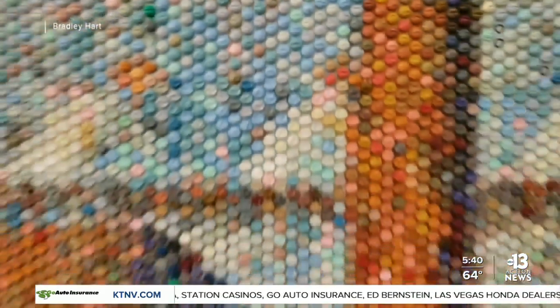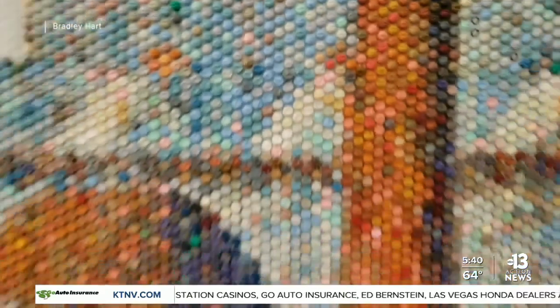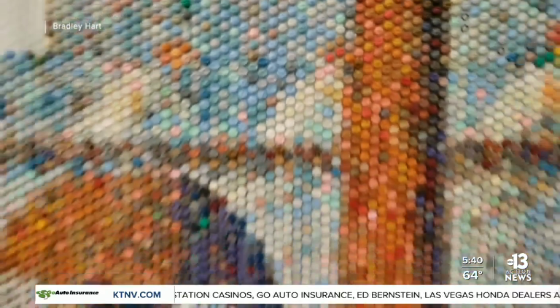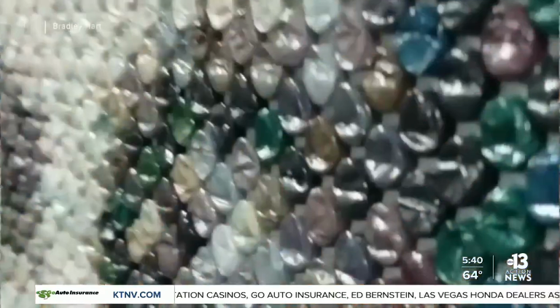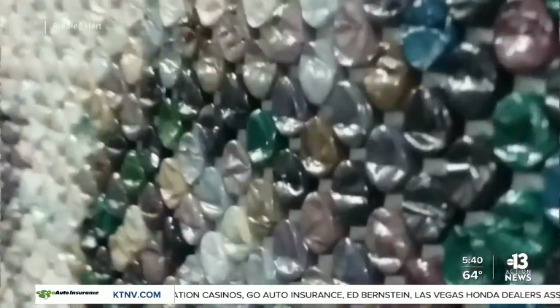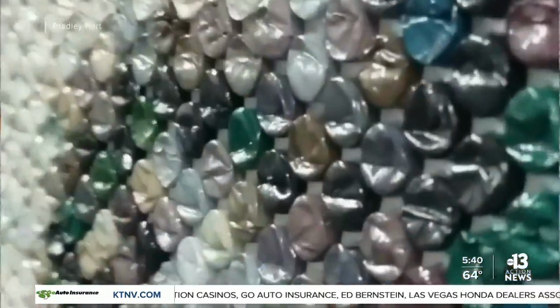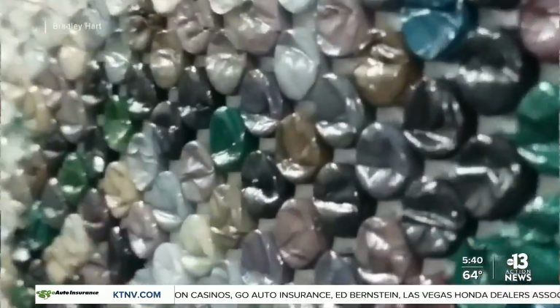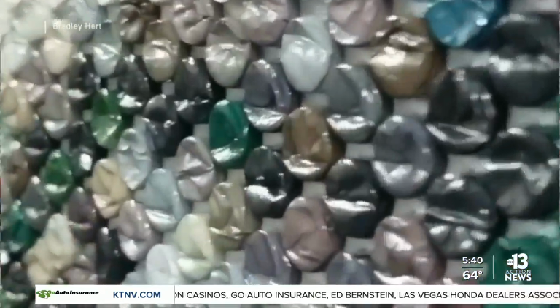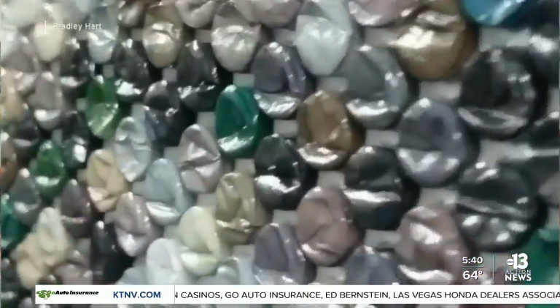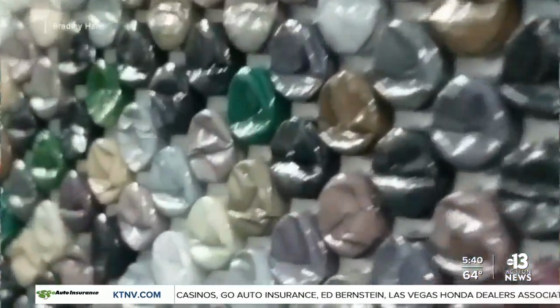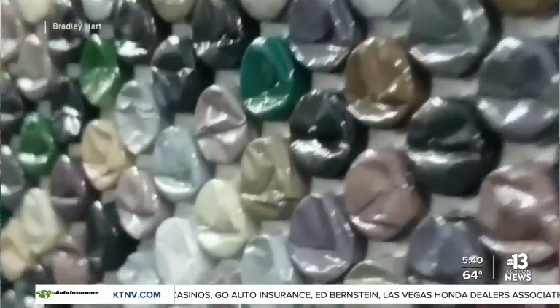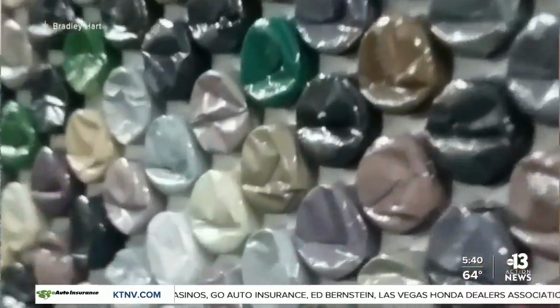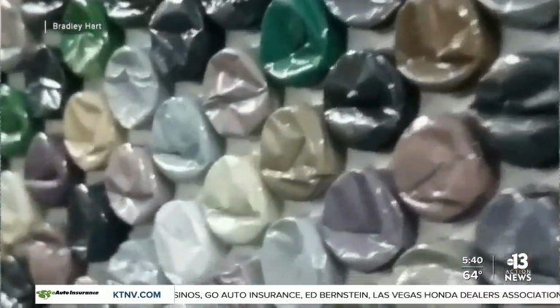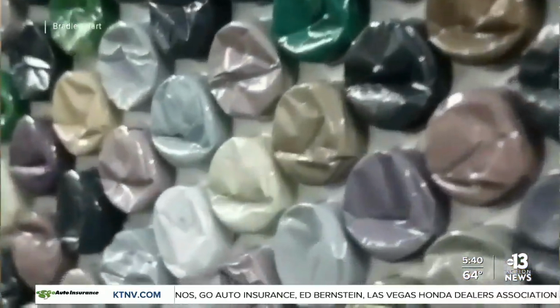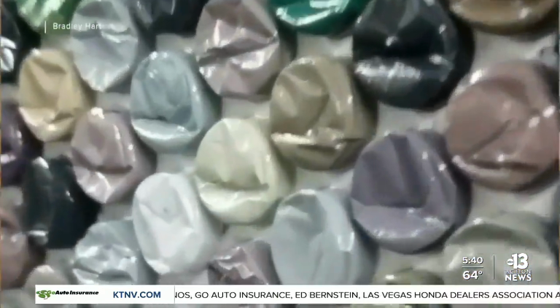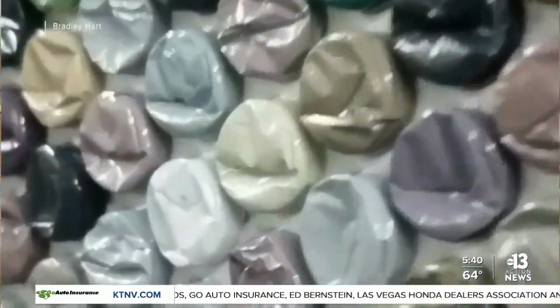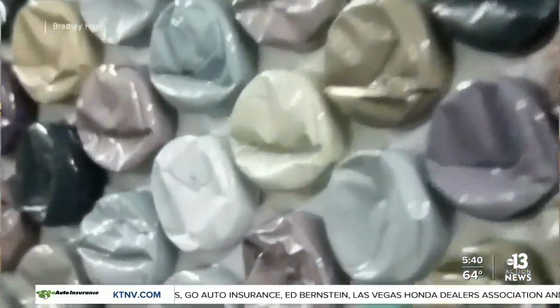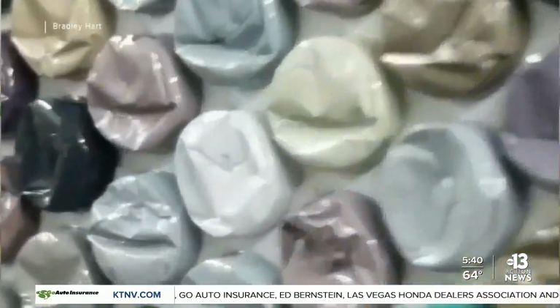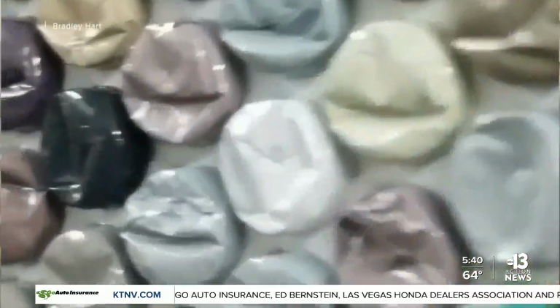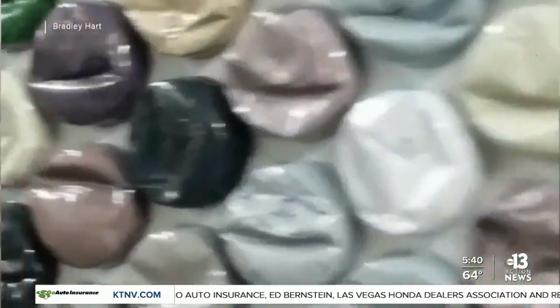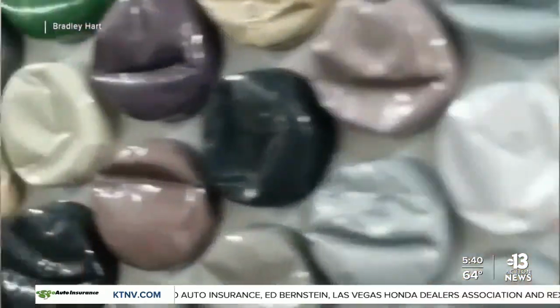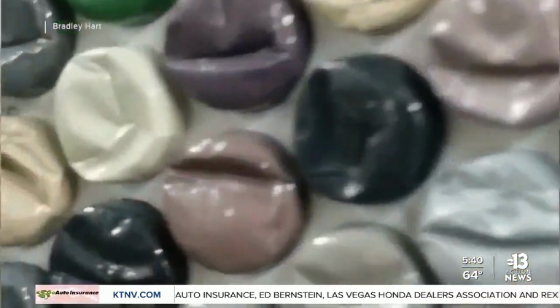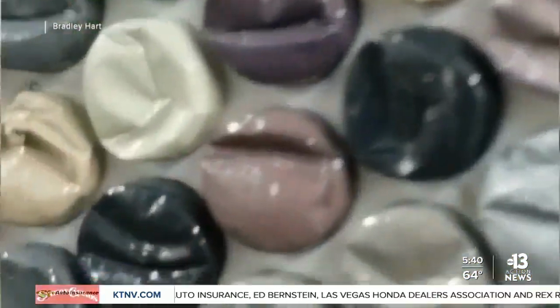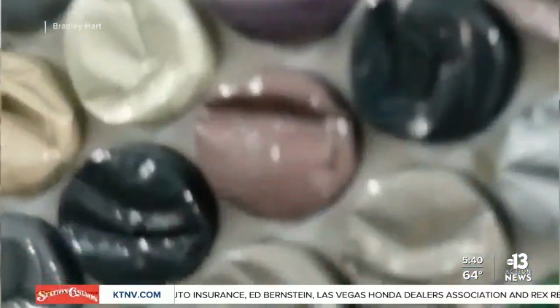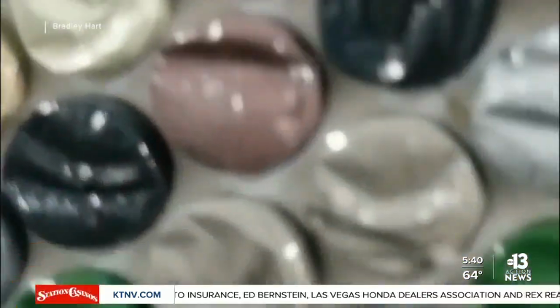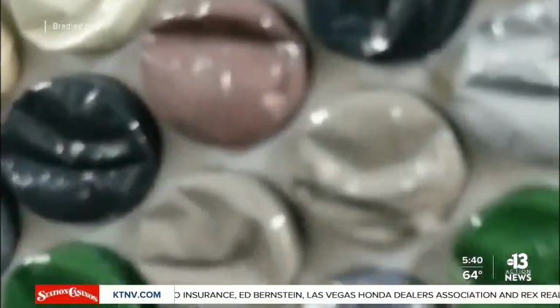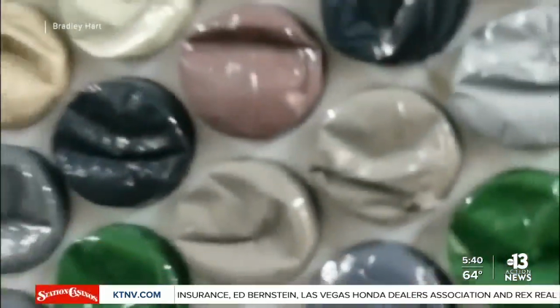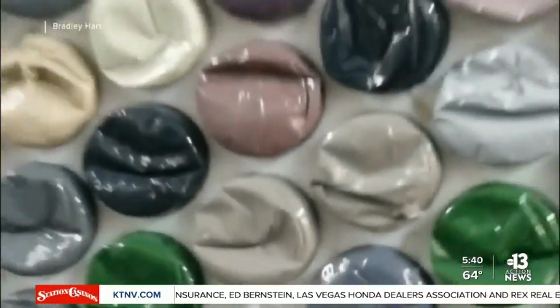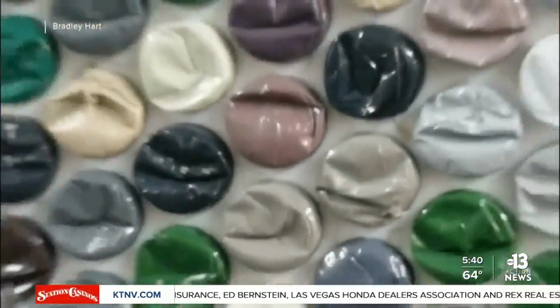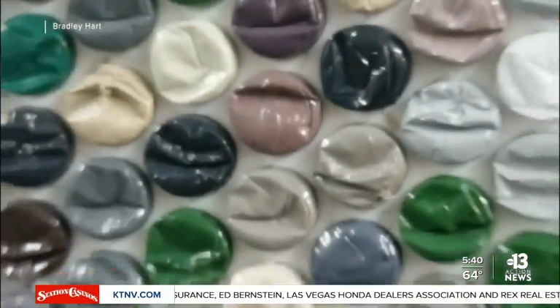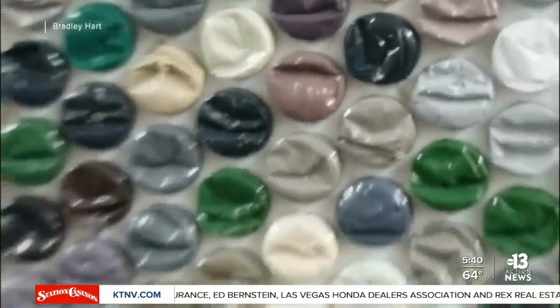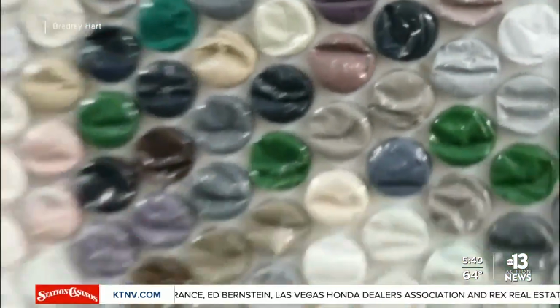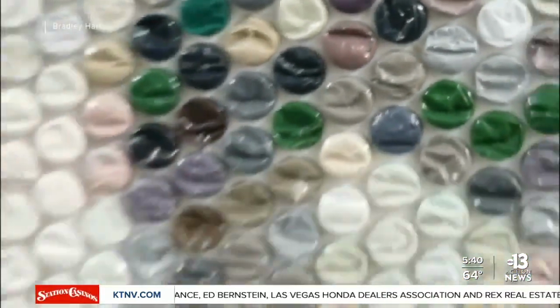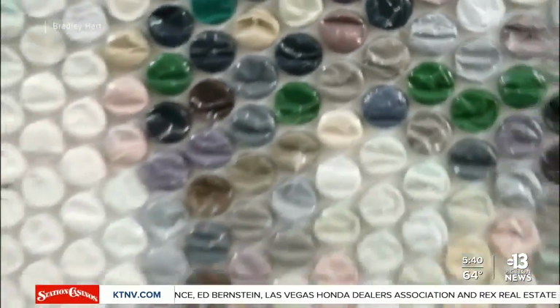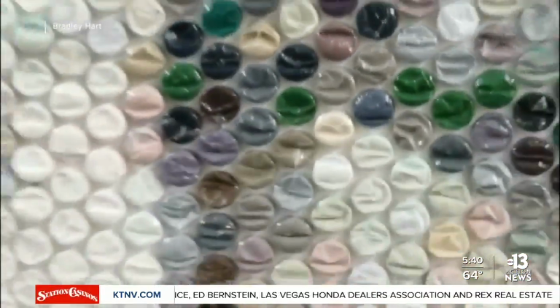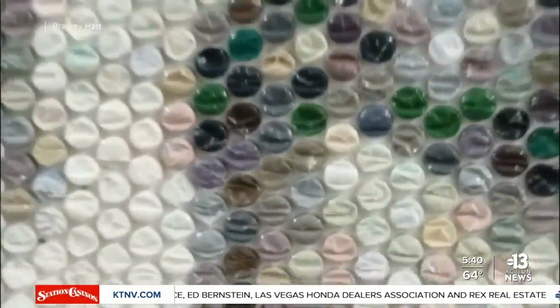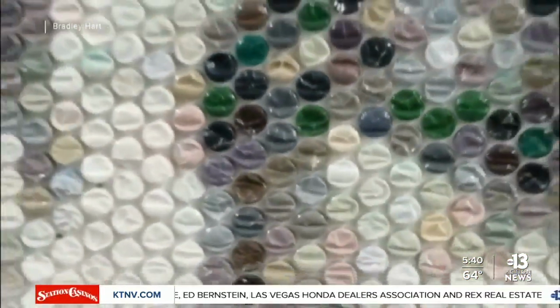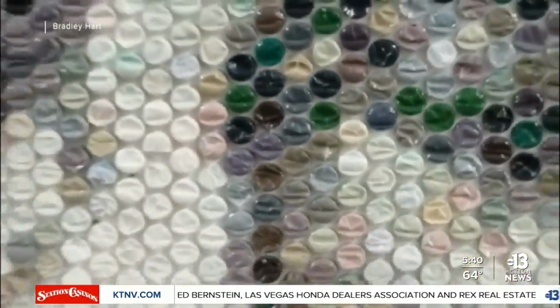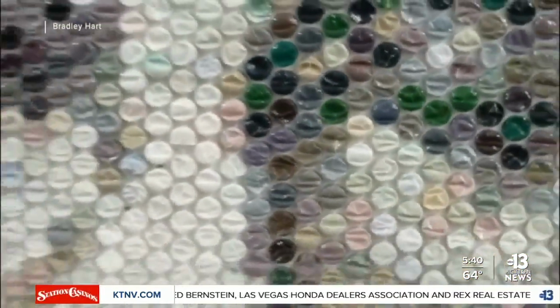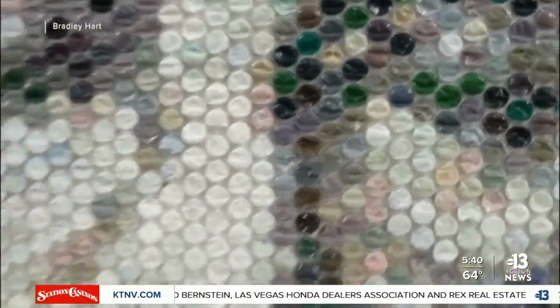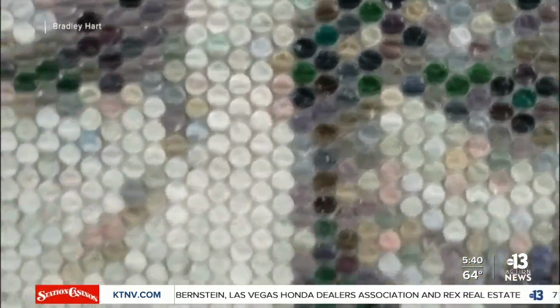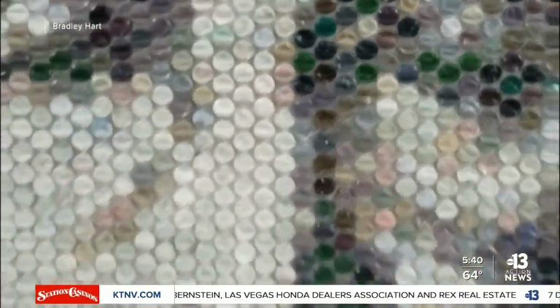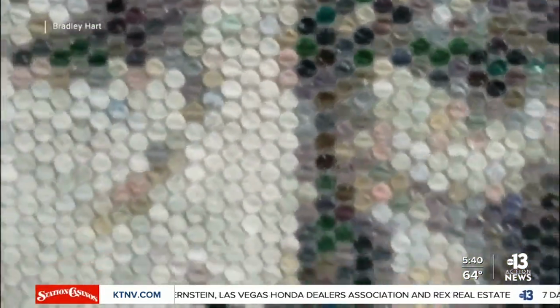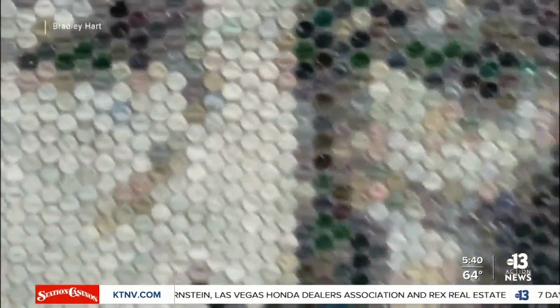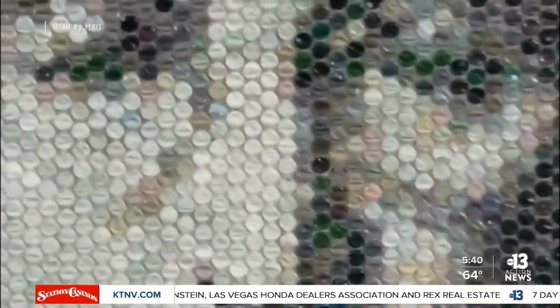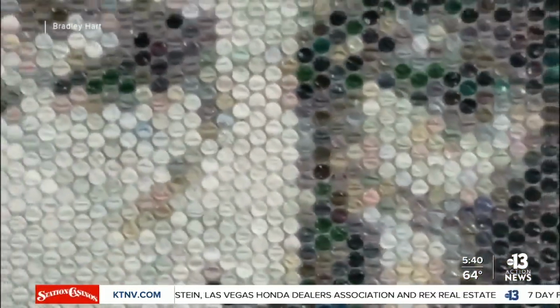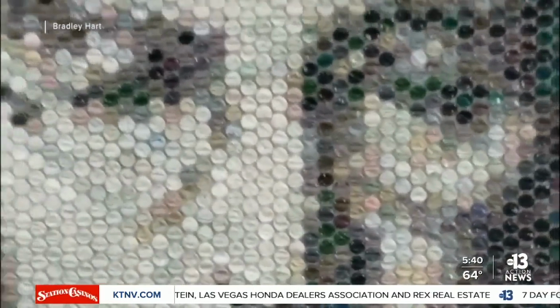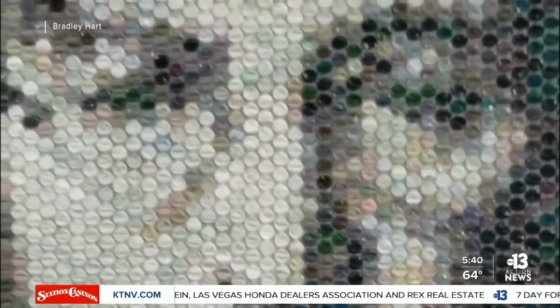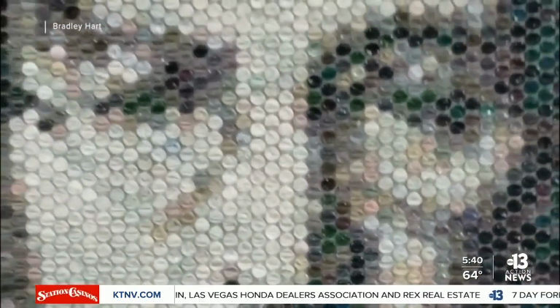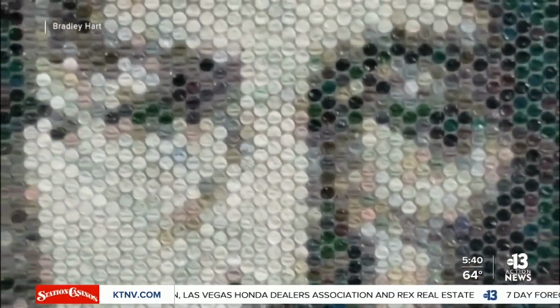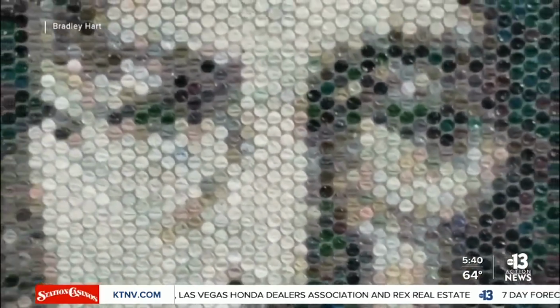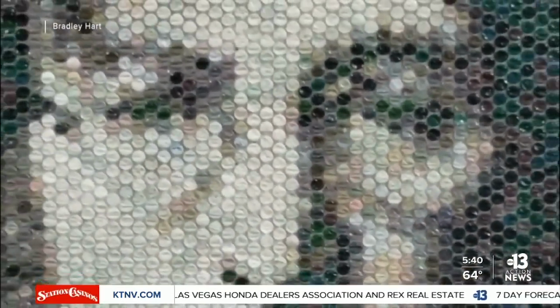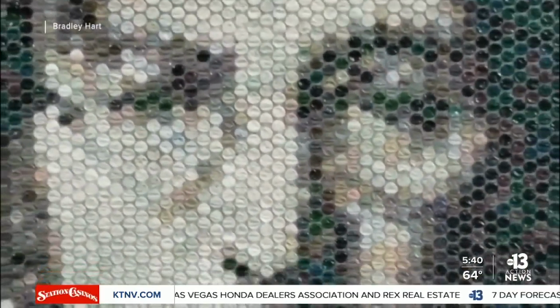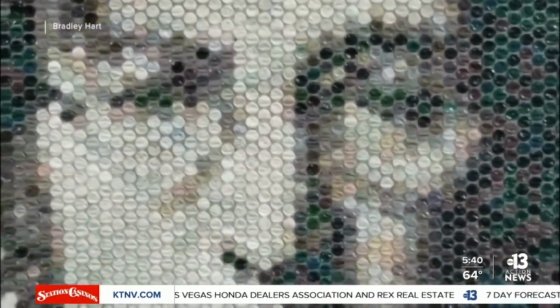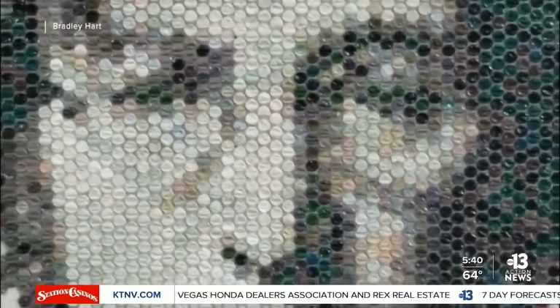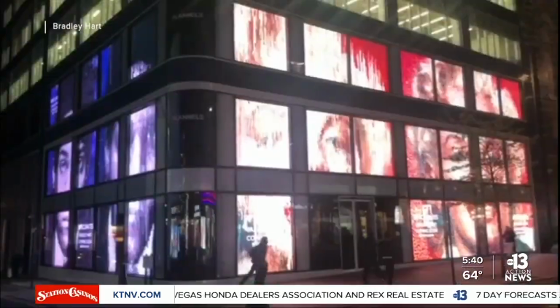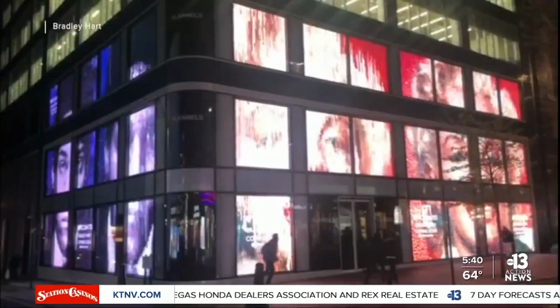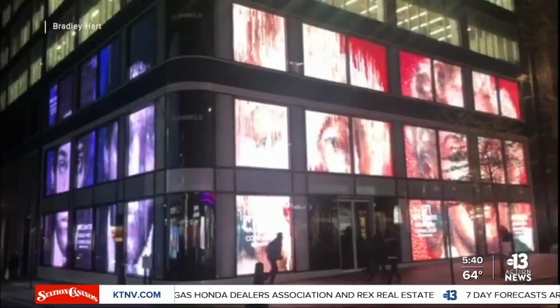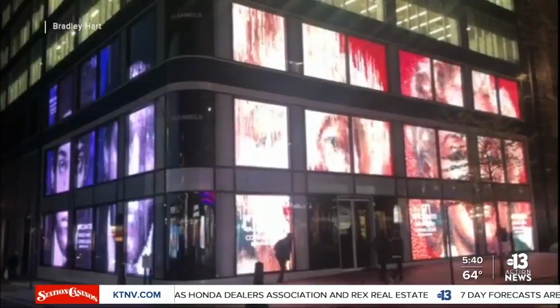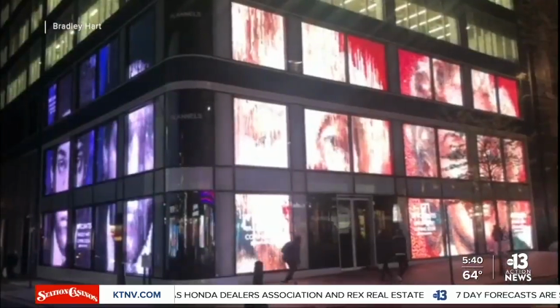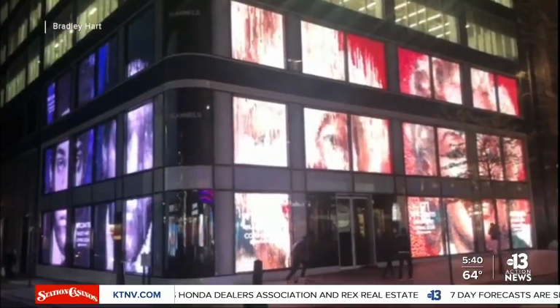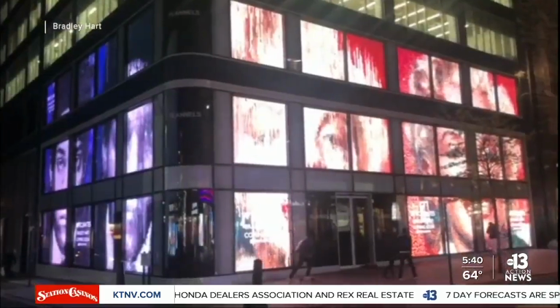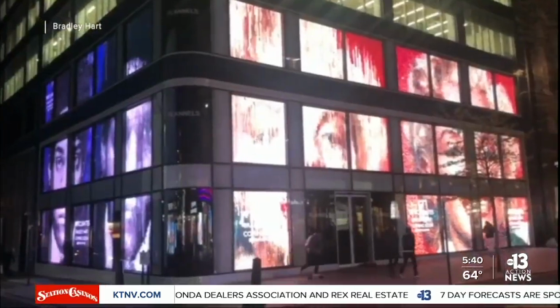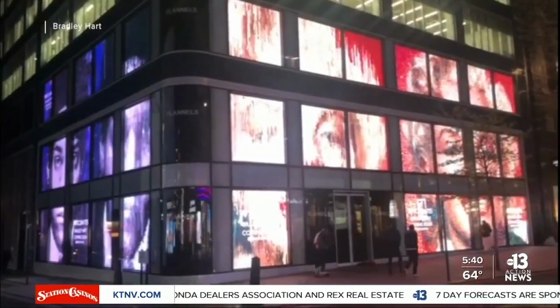Bradley Hart's next solo exhibition in New York is scheduled for 2022. I'm Asha Qureshi reporting.